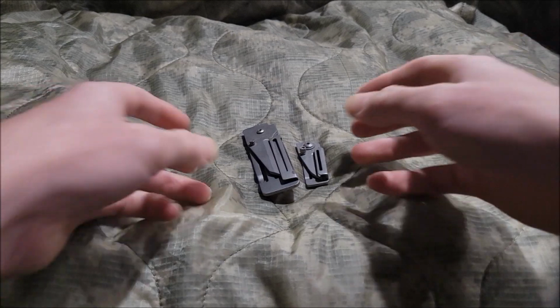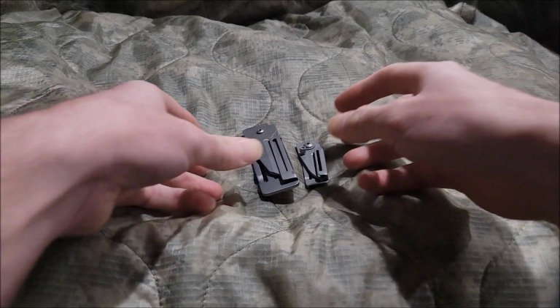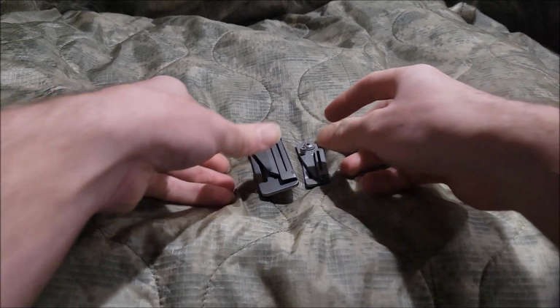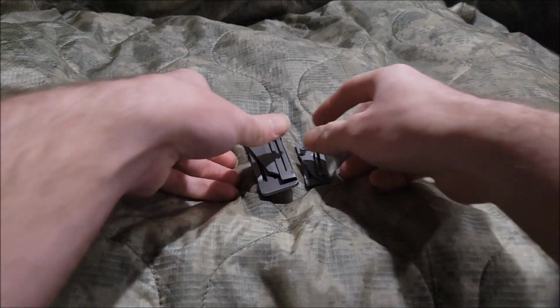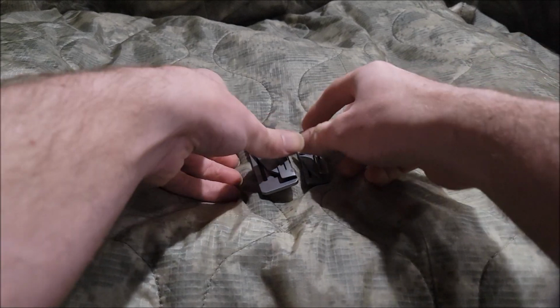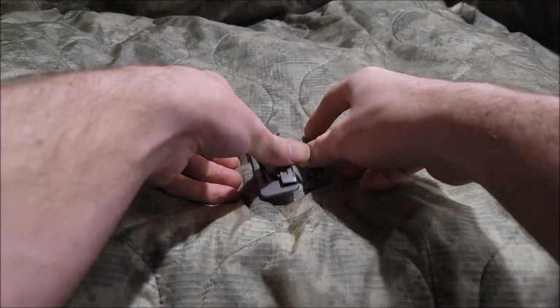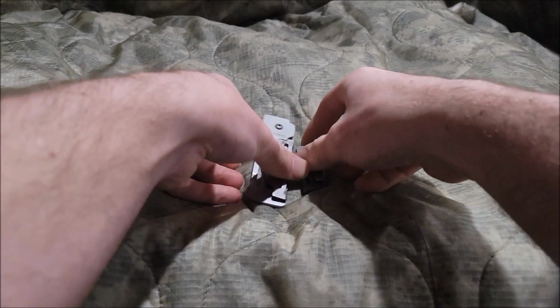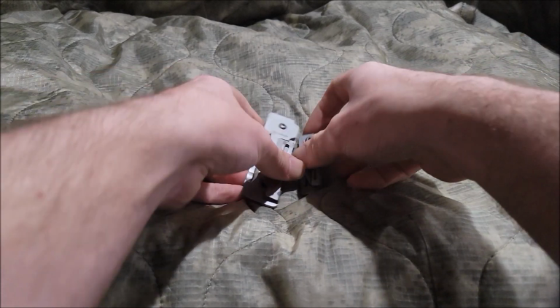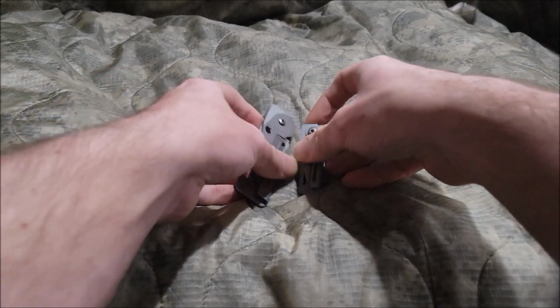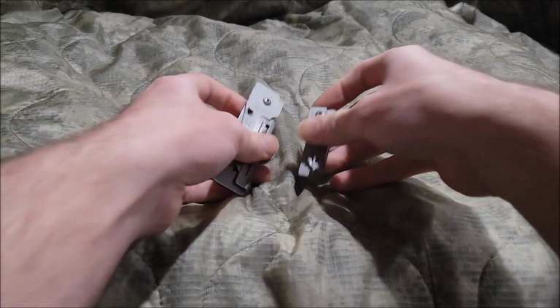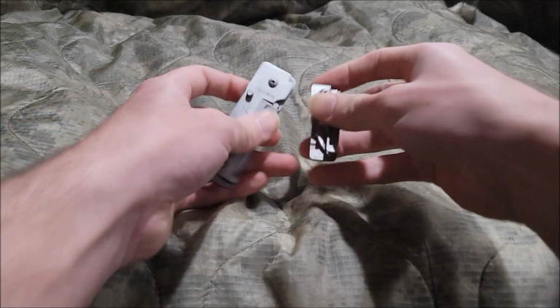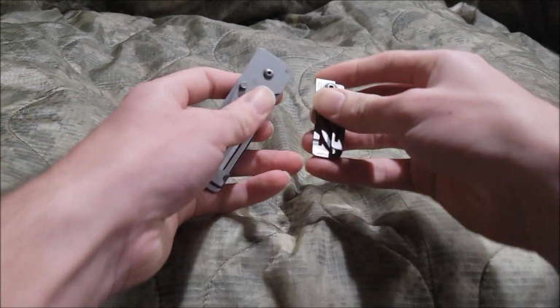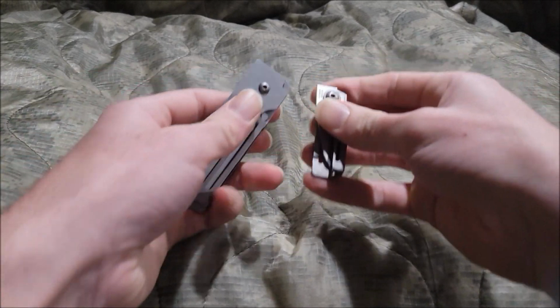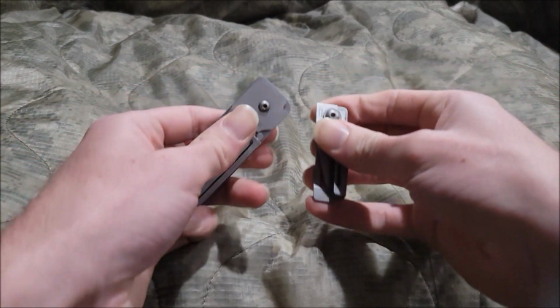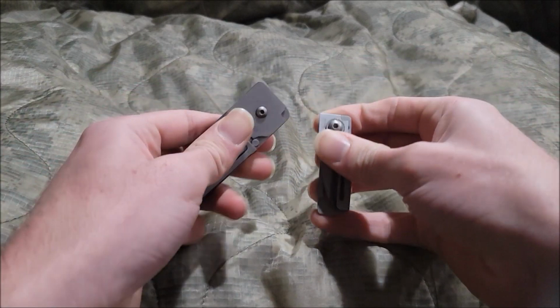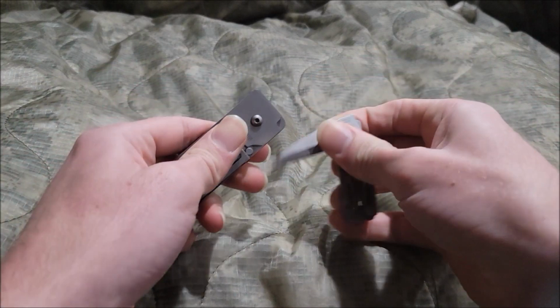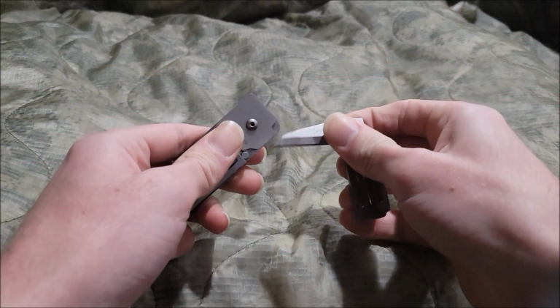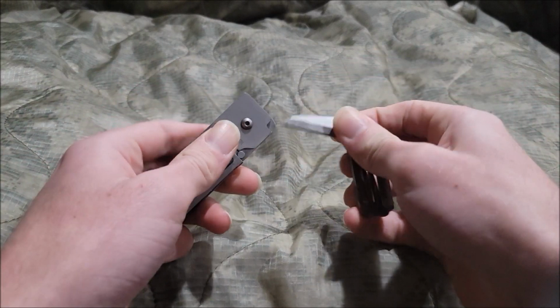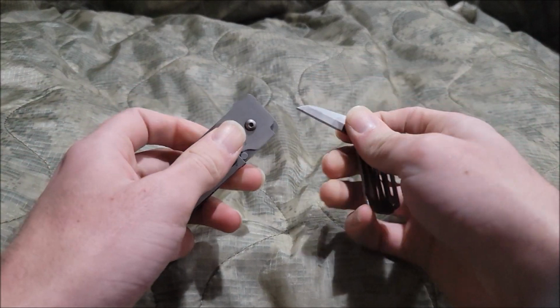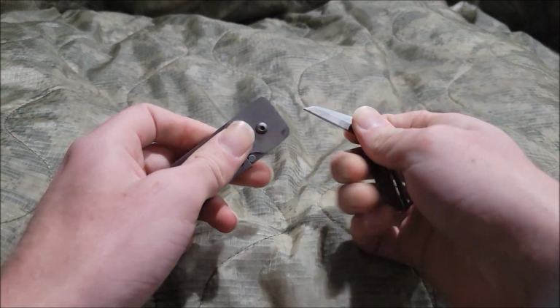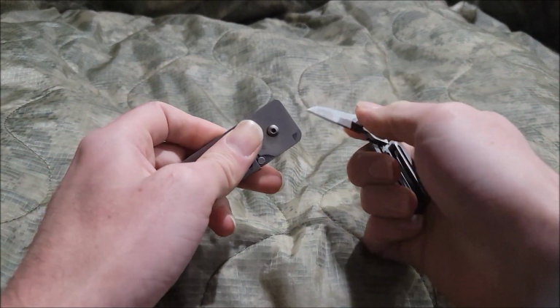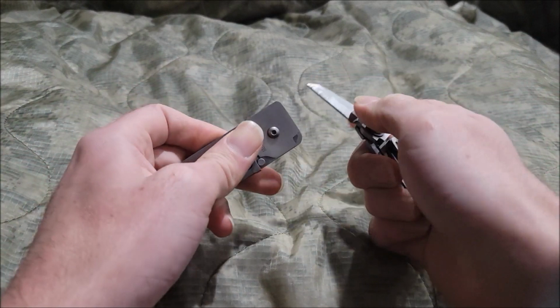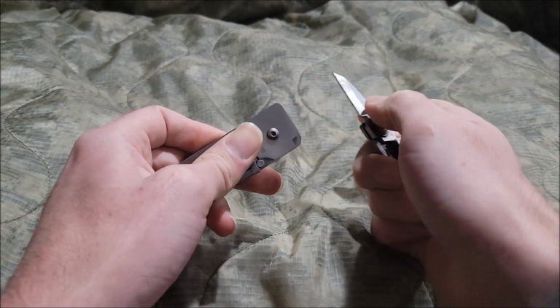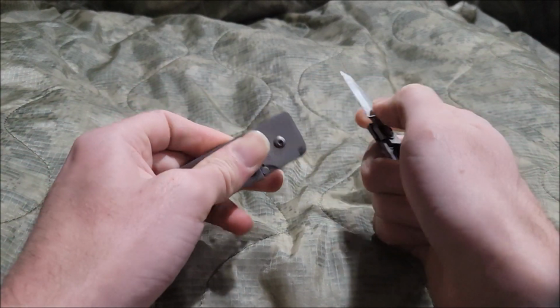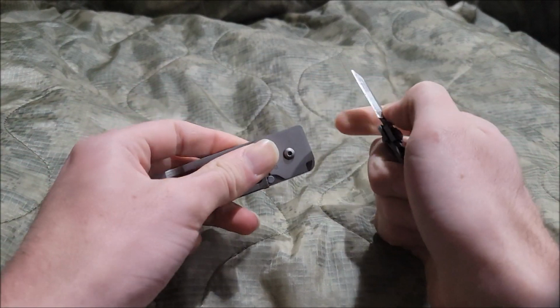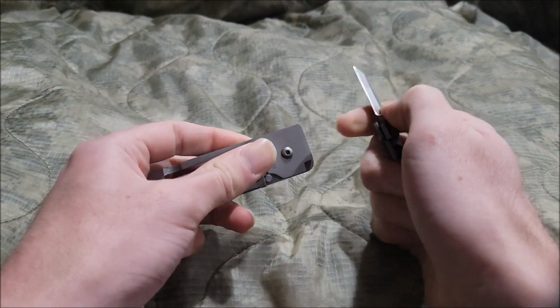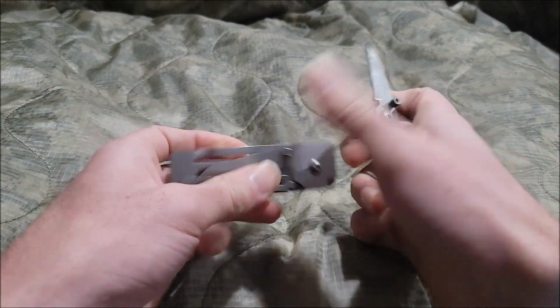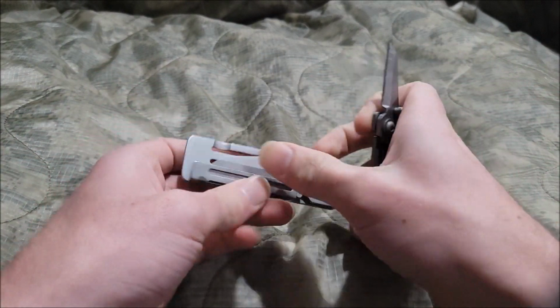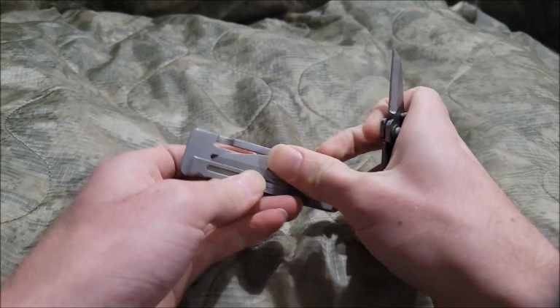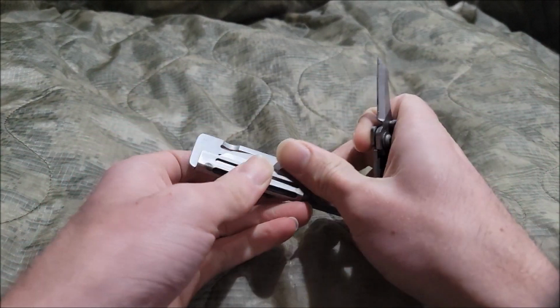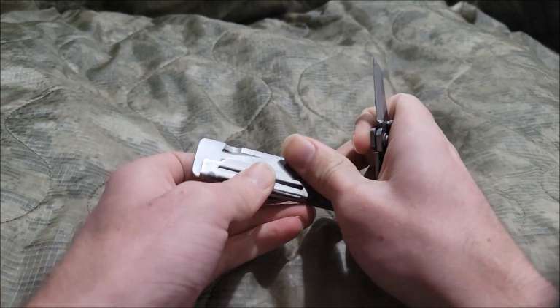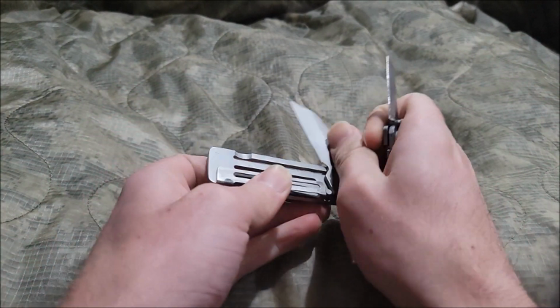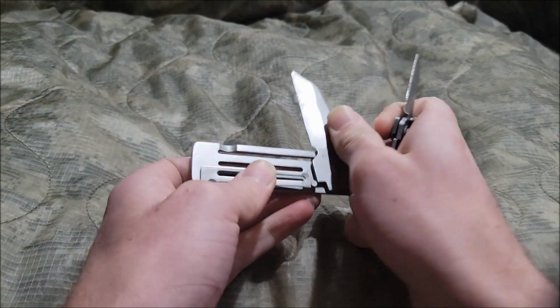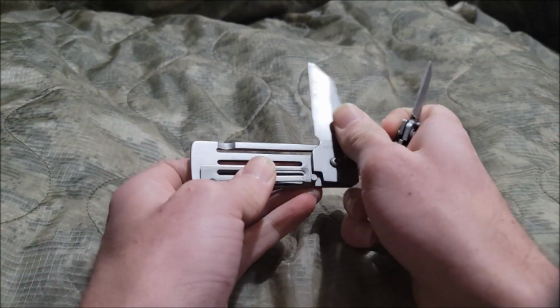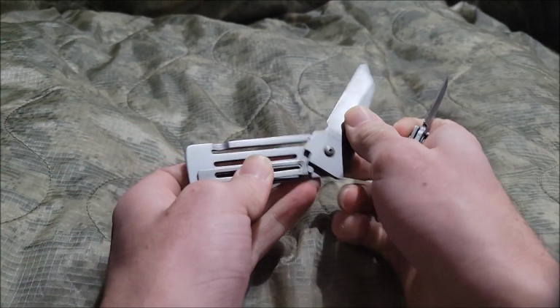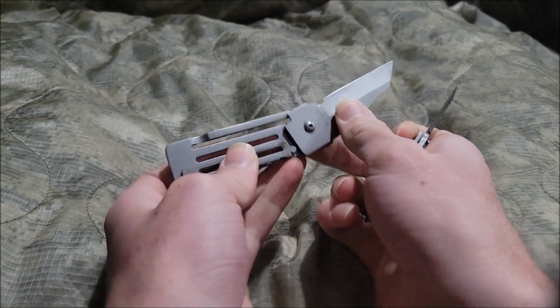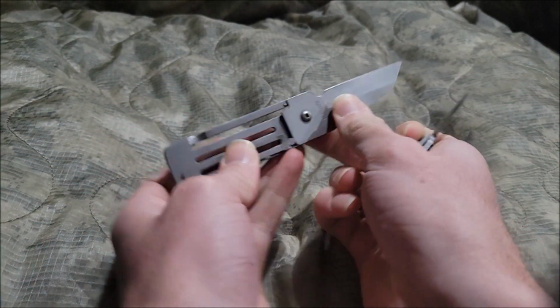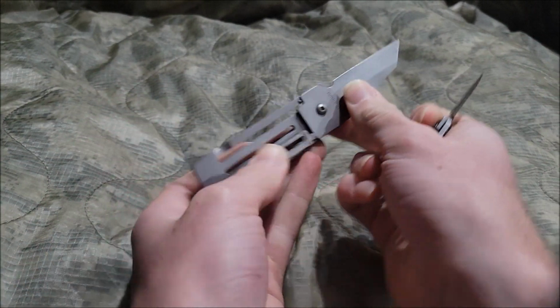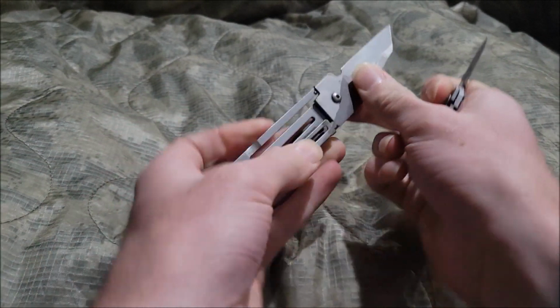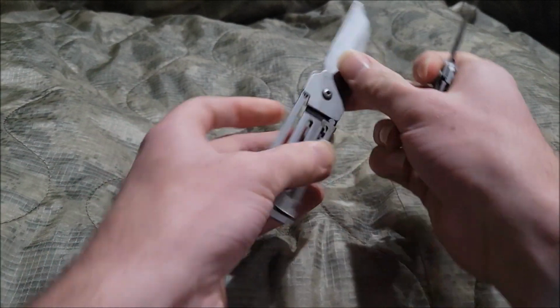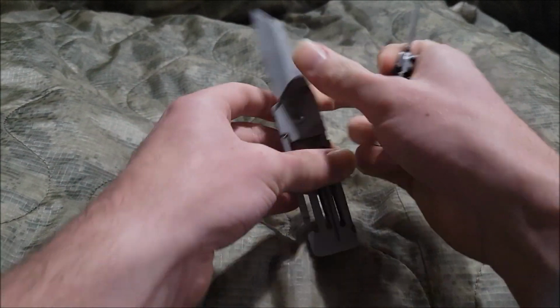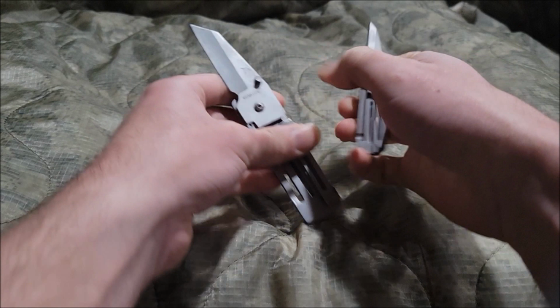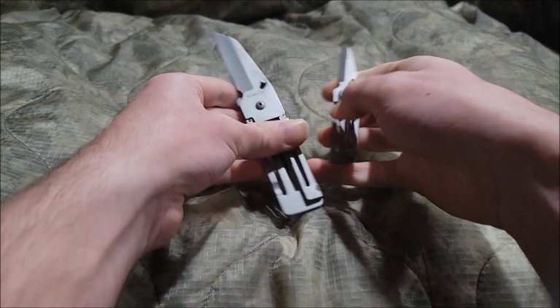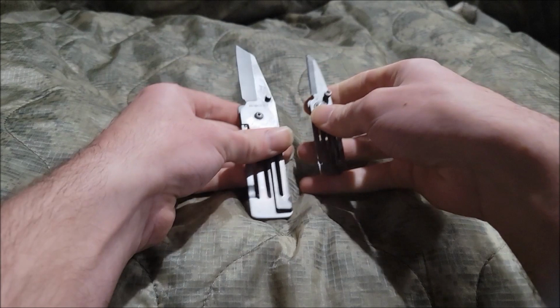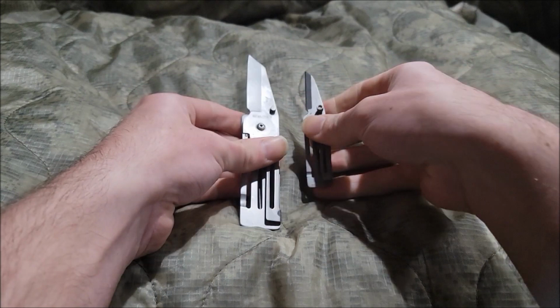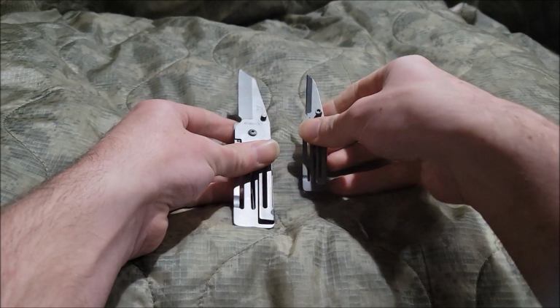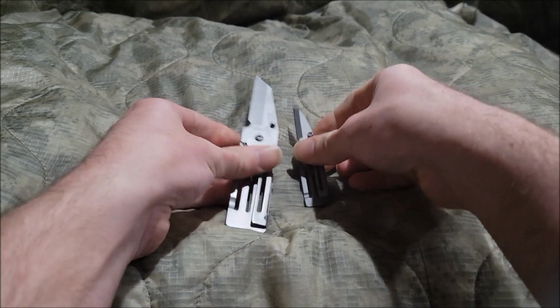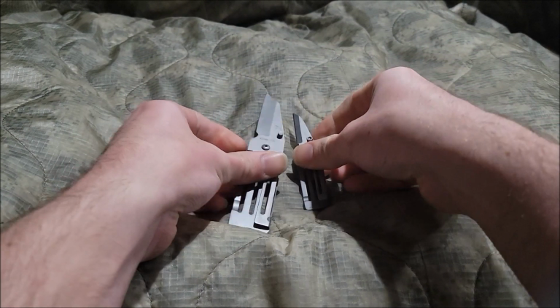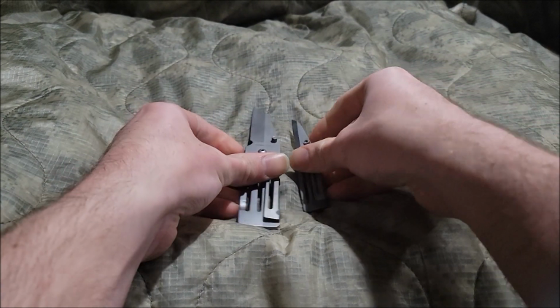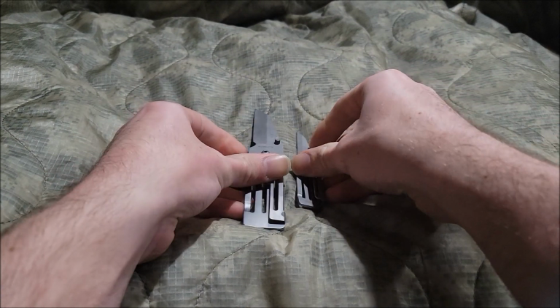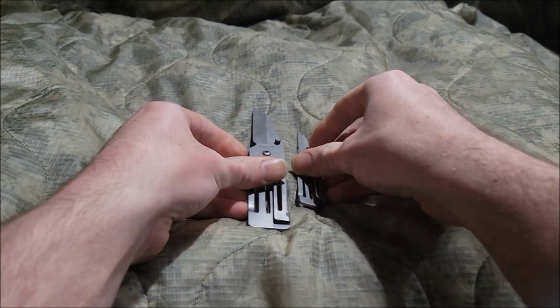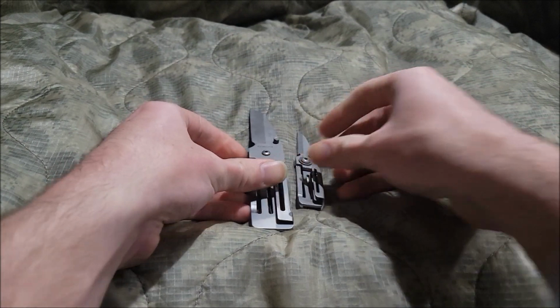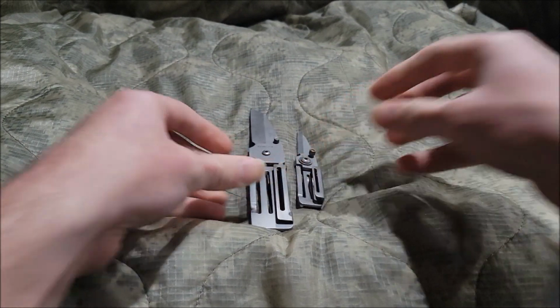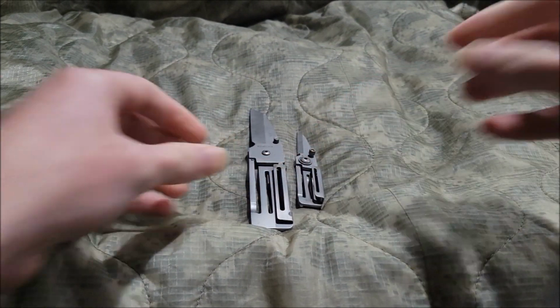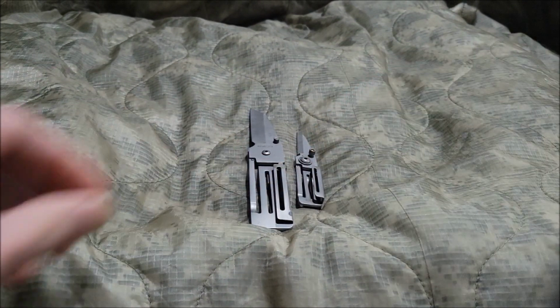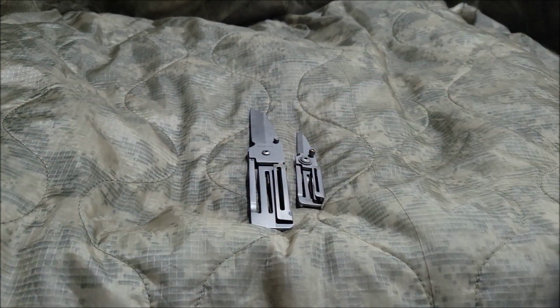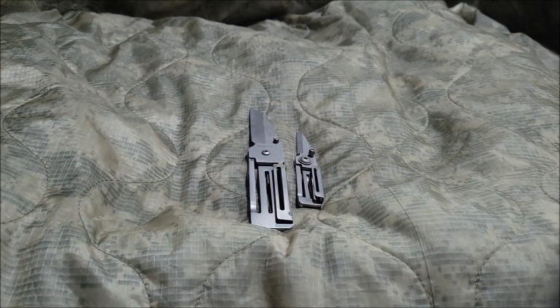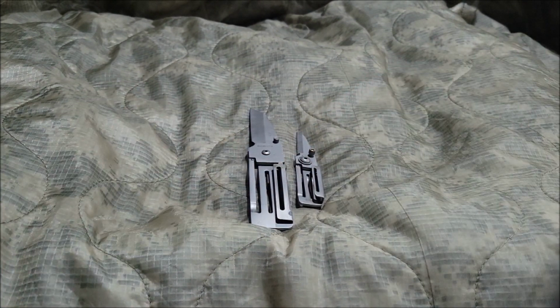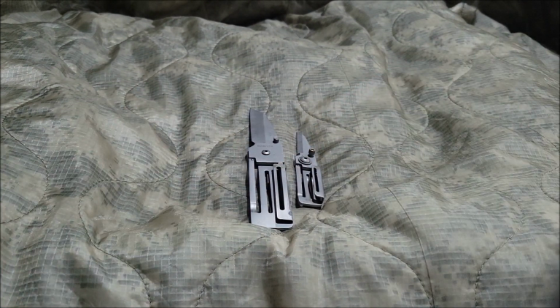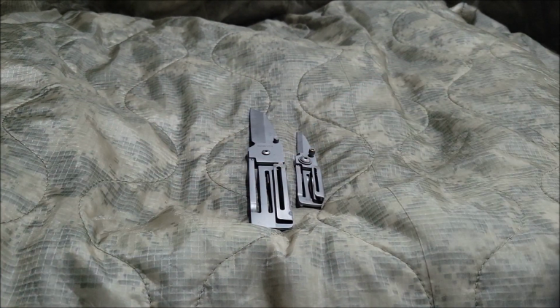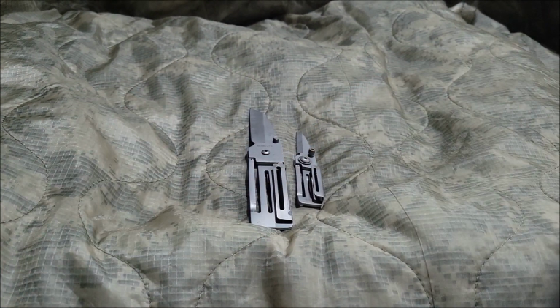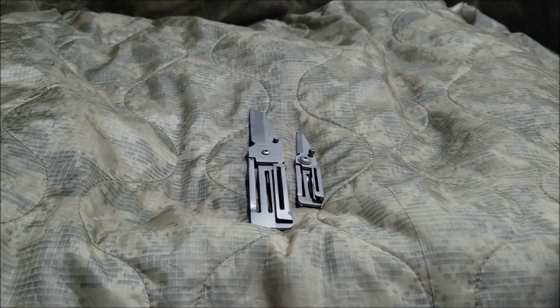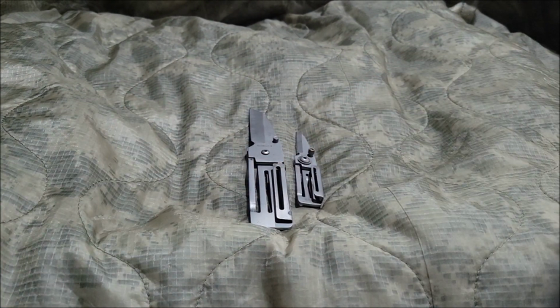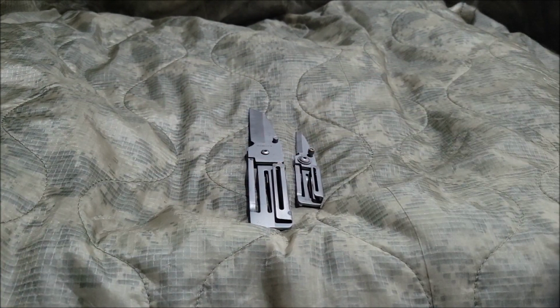What's up guys, Artillboy here. Today we're doing another video — we're taking a look at the Mountain Quest Straight Edge Folding Knife. Let's begin.